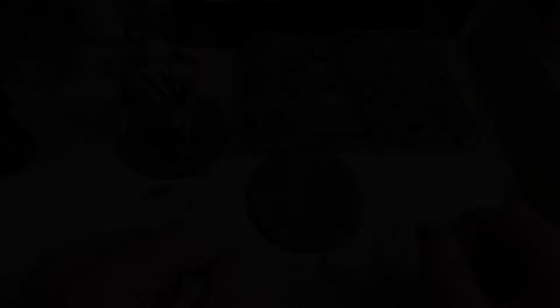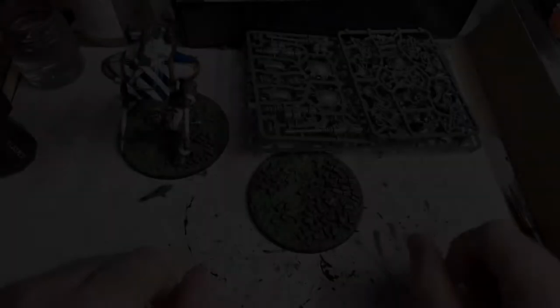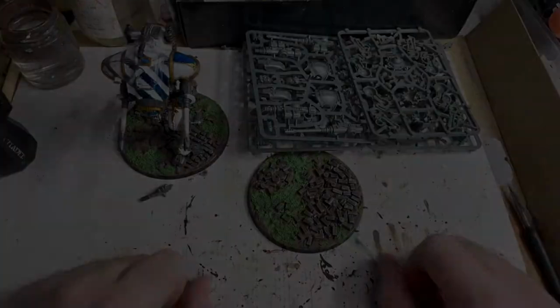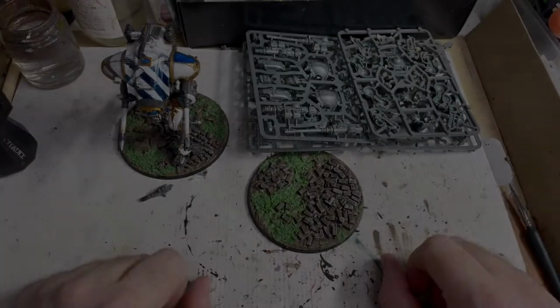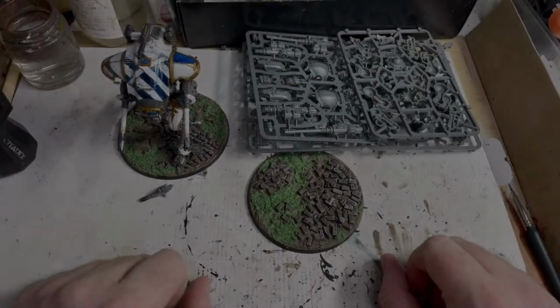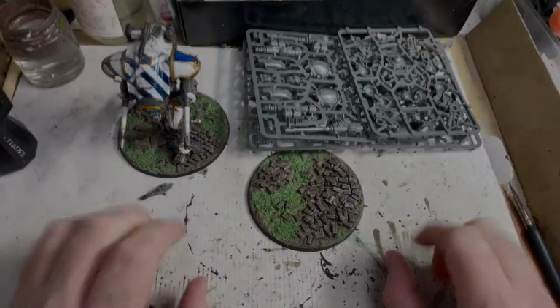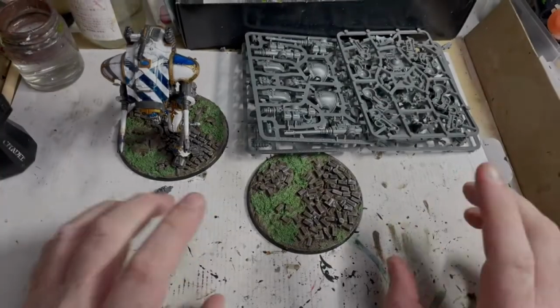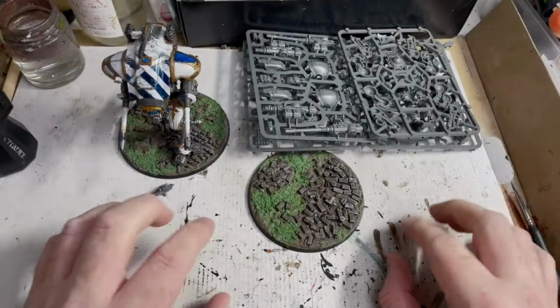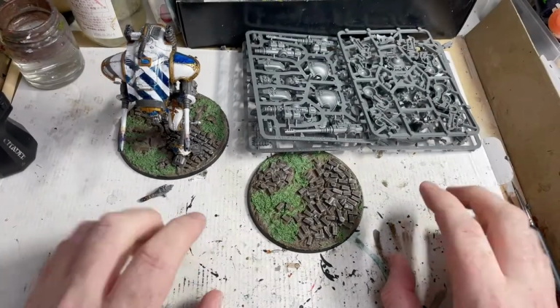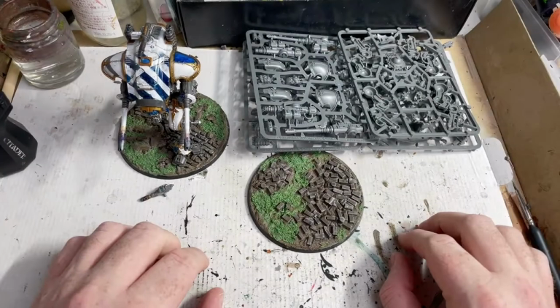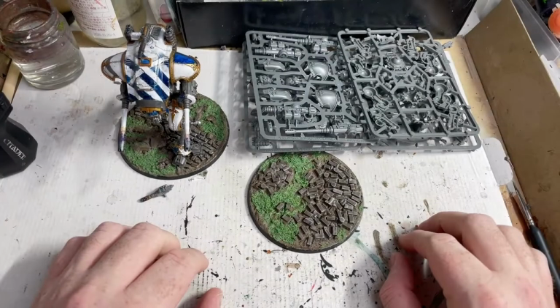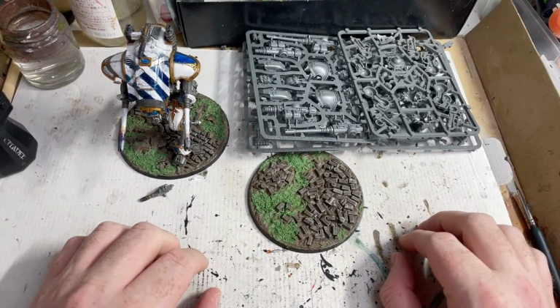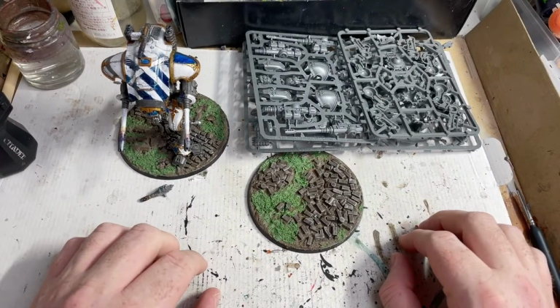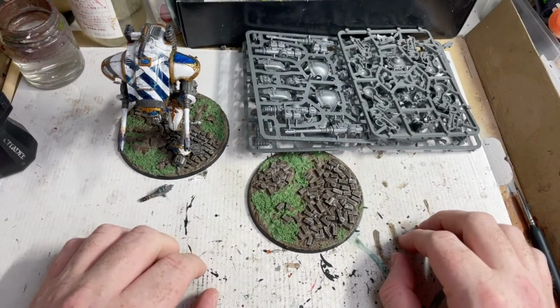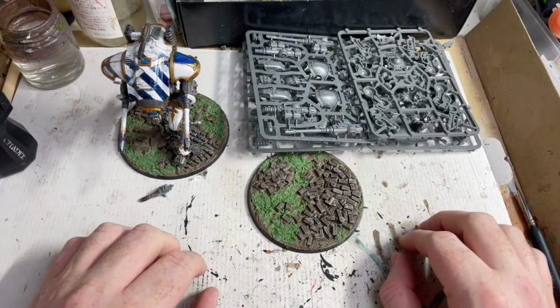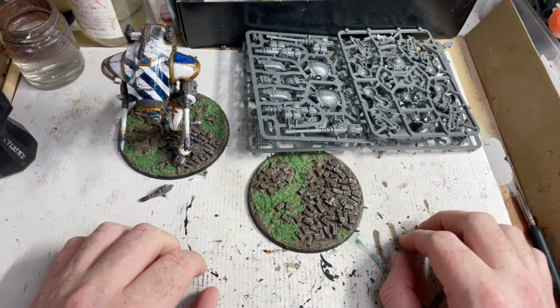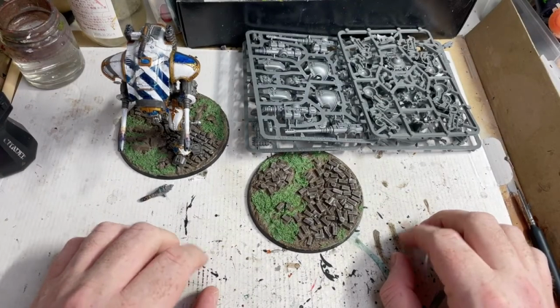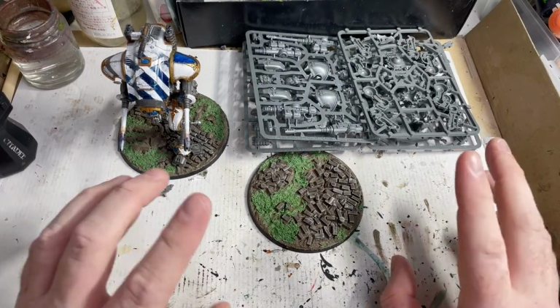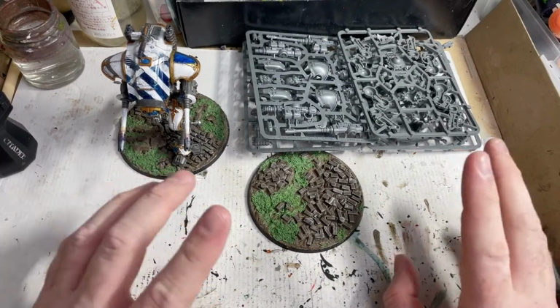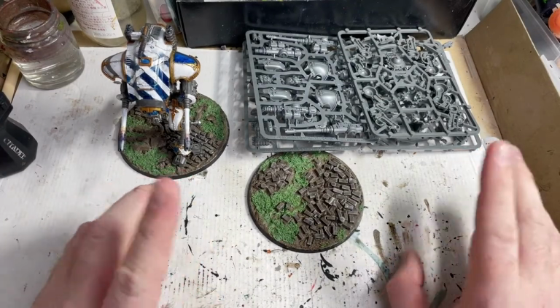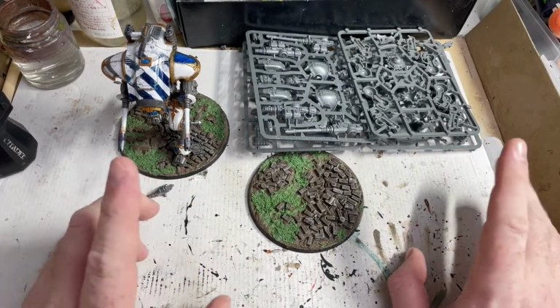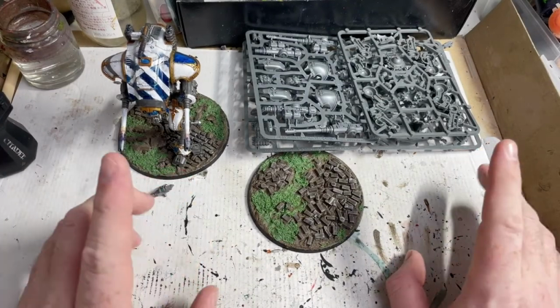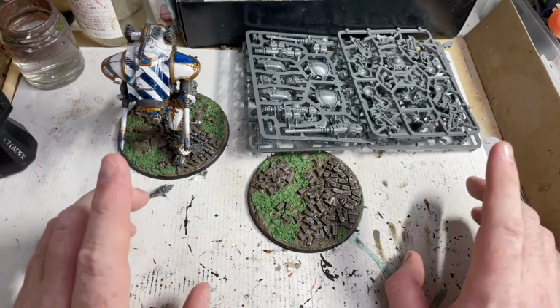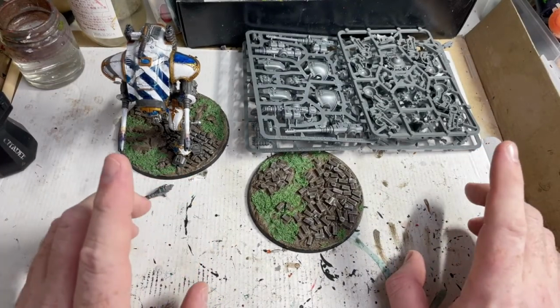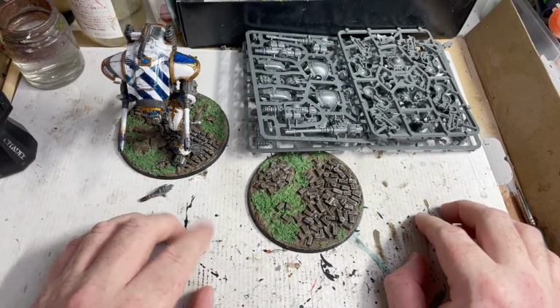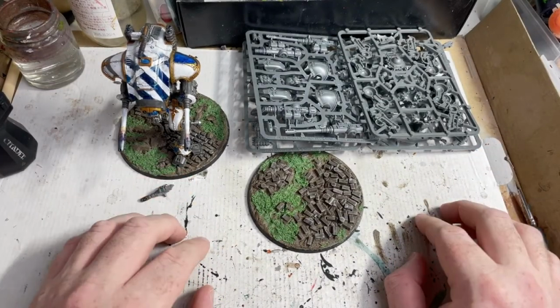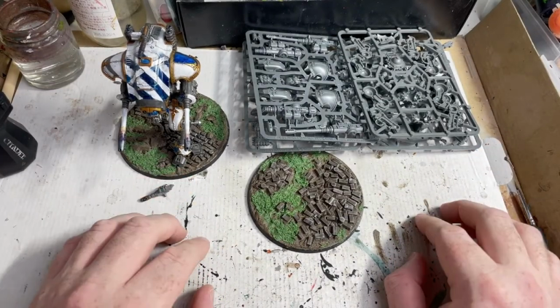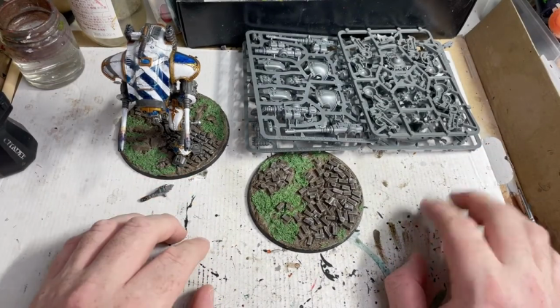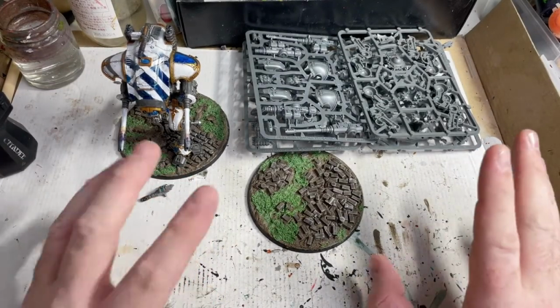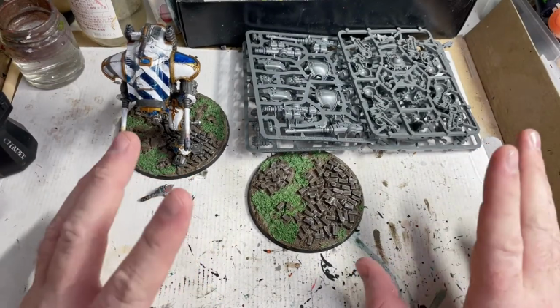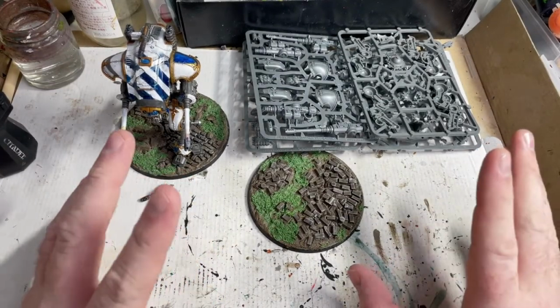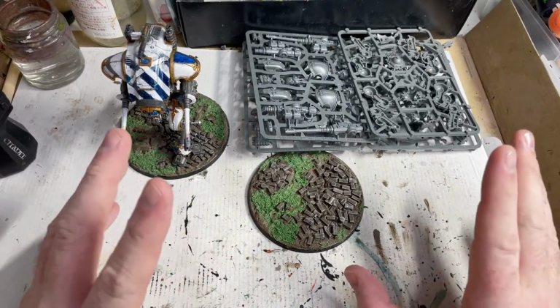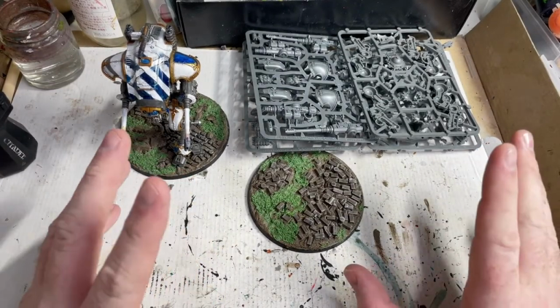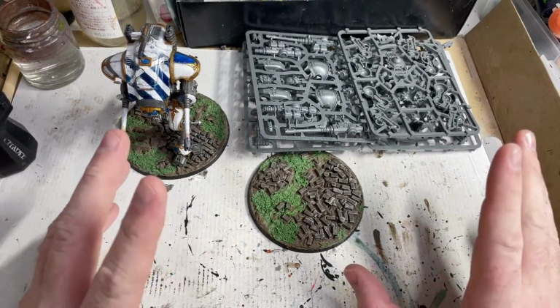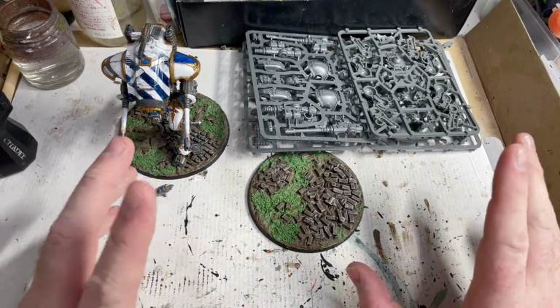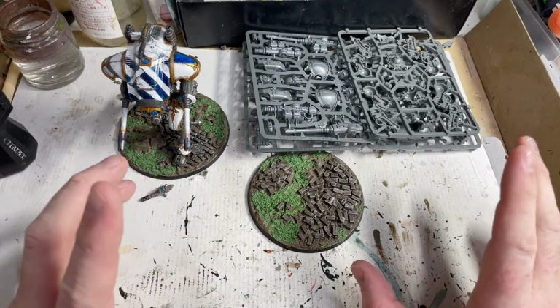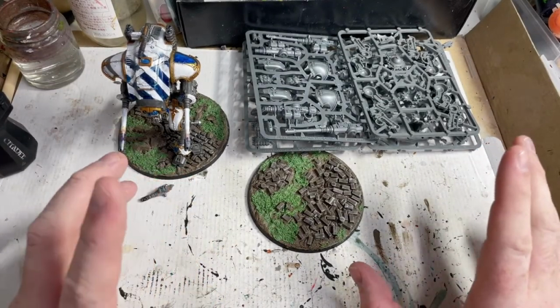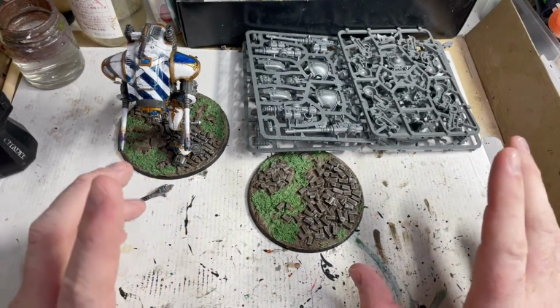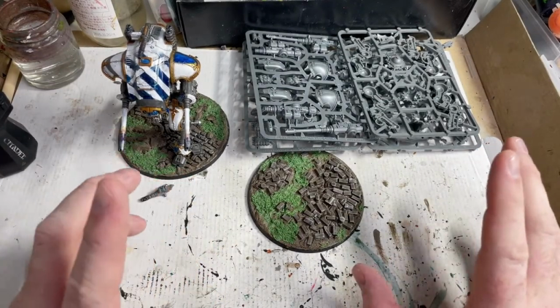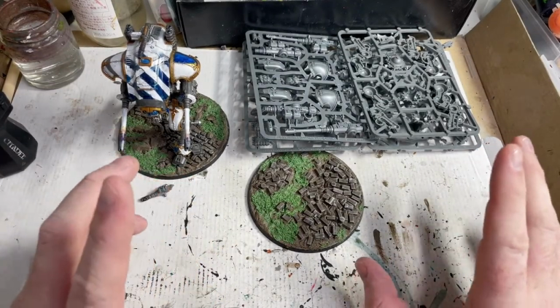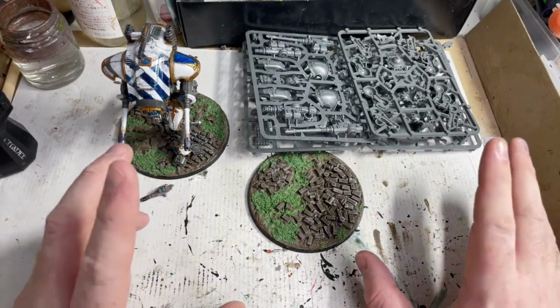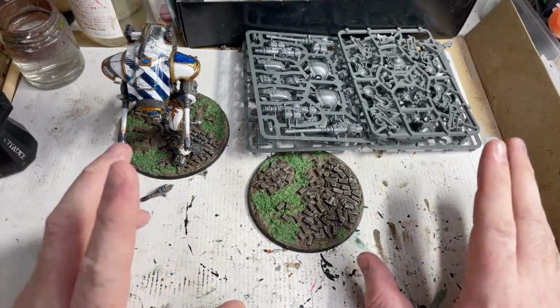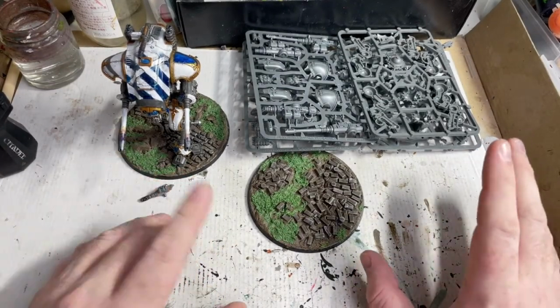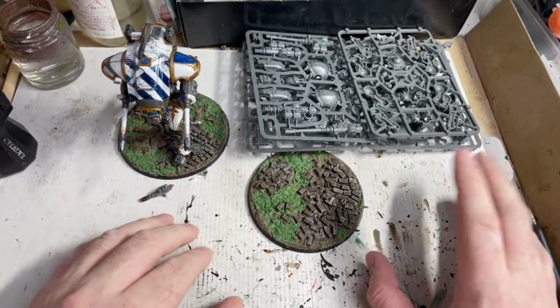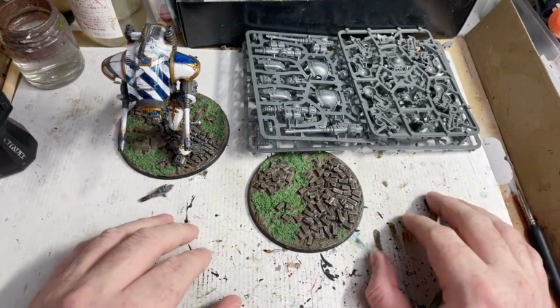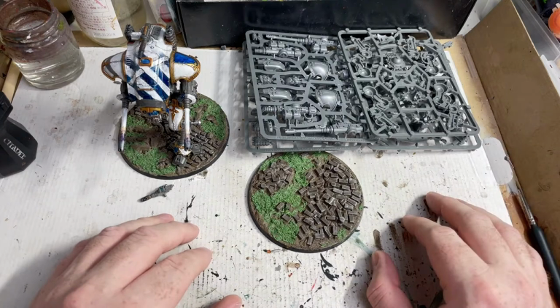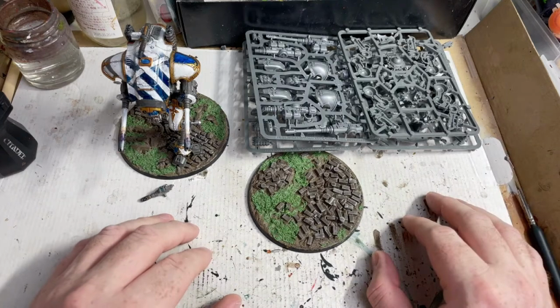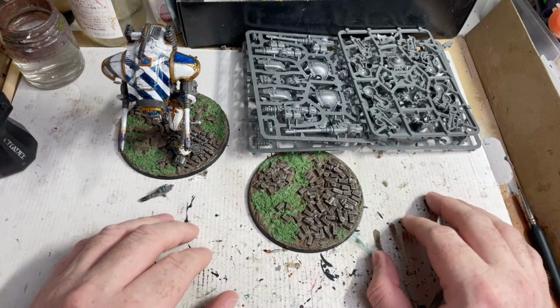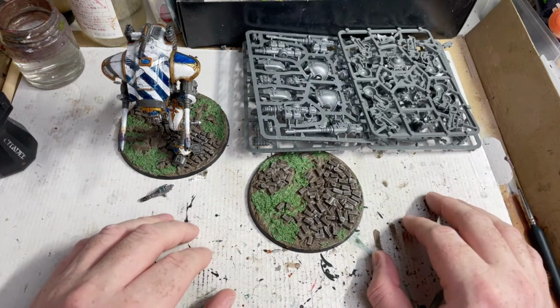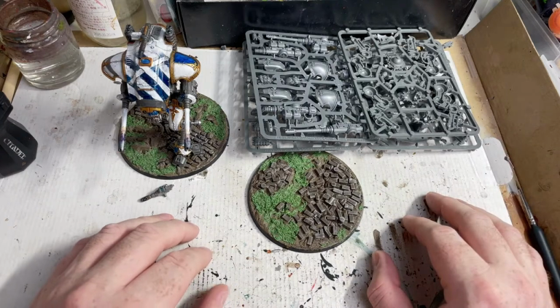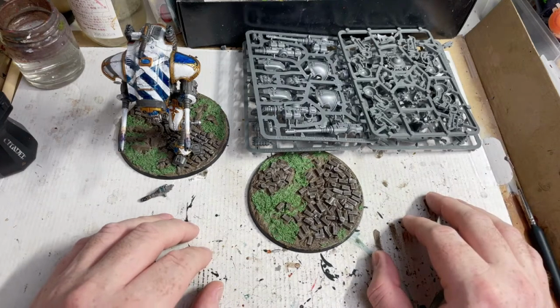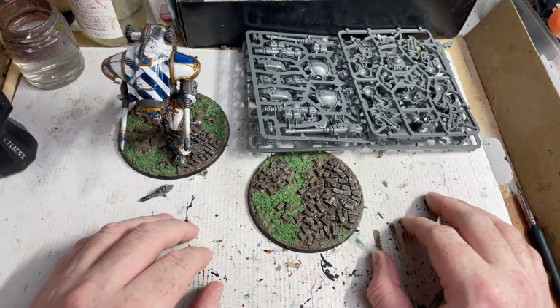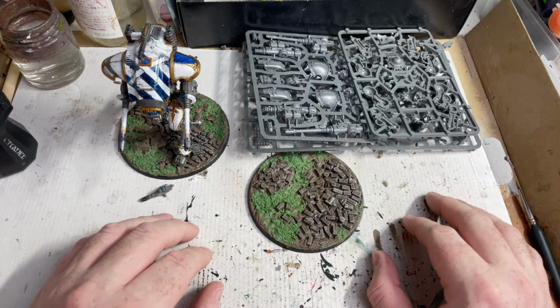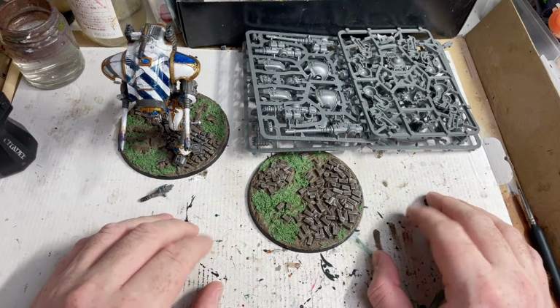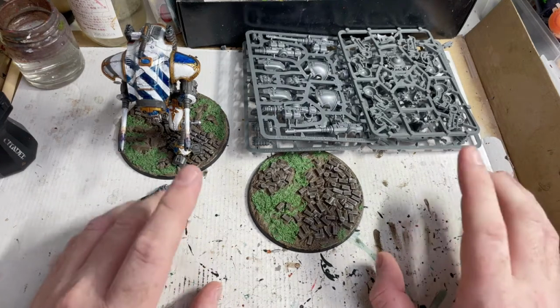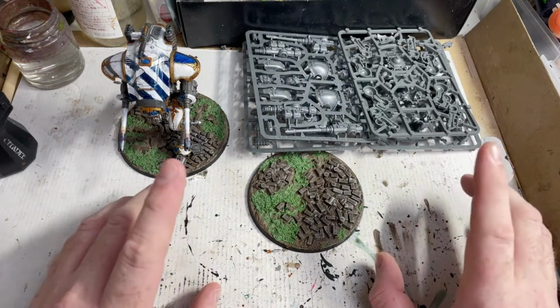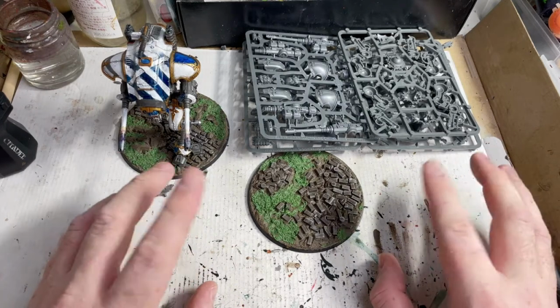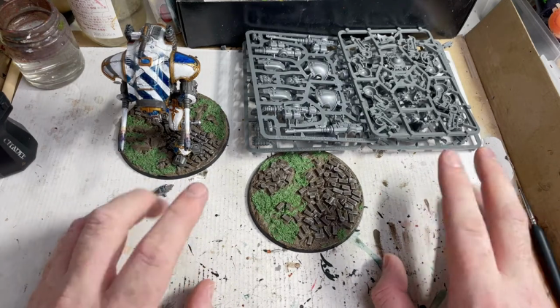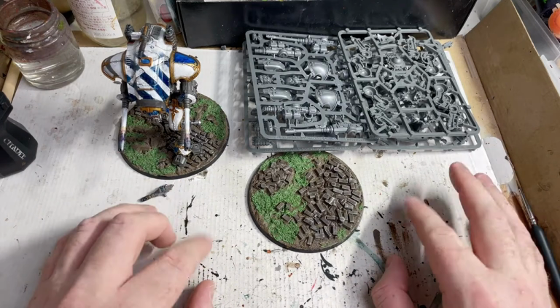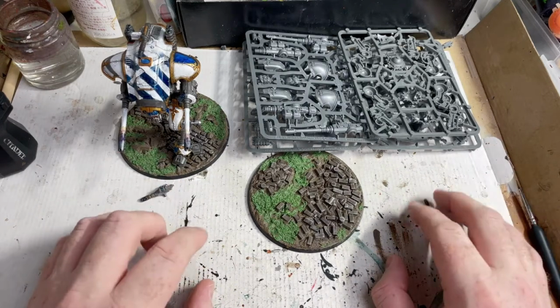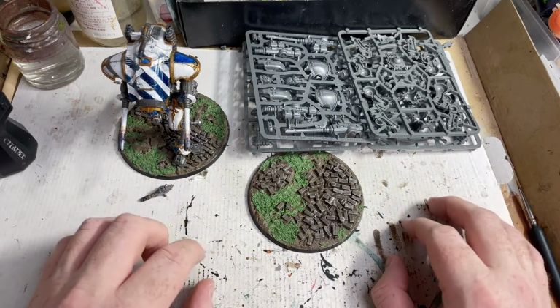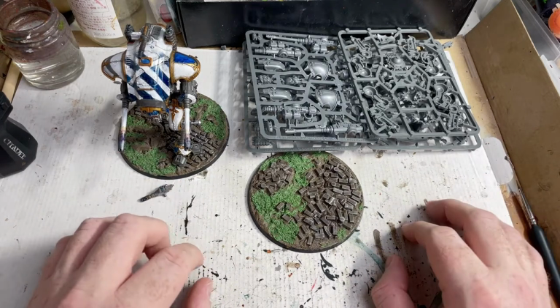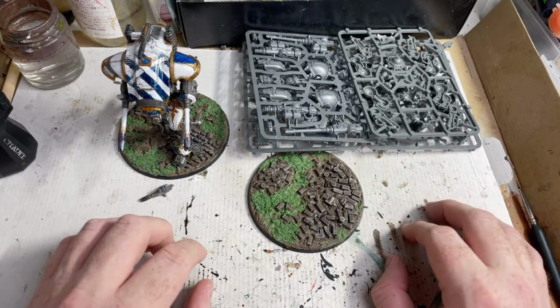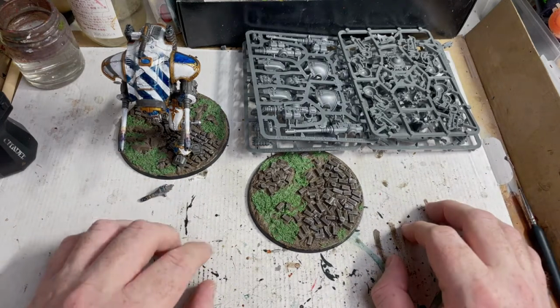Hello and welcome to the Ocaran Sector. This is Andrew and this is part three of Starting Imperial Knights.